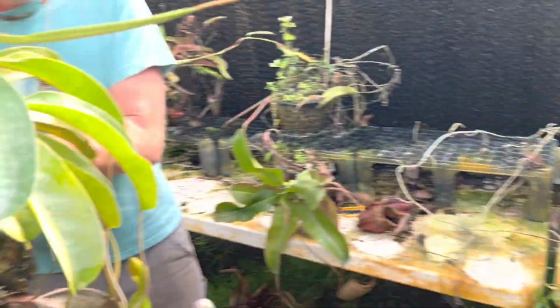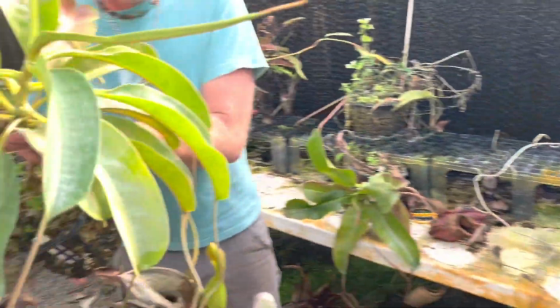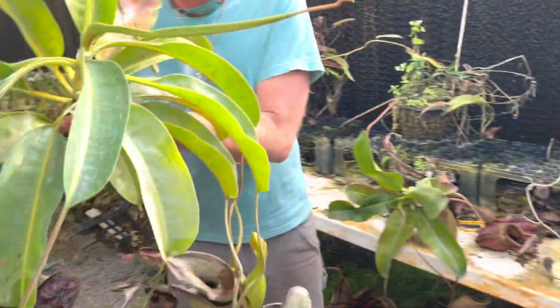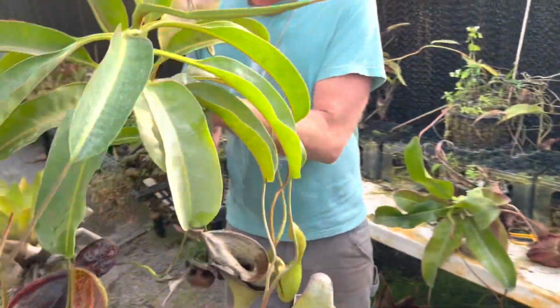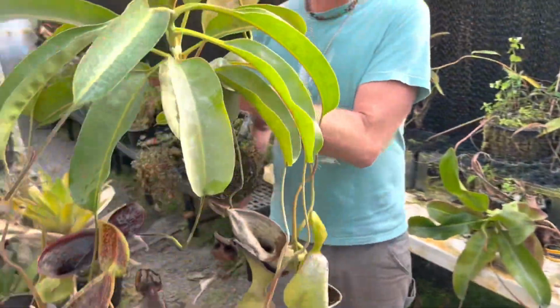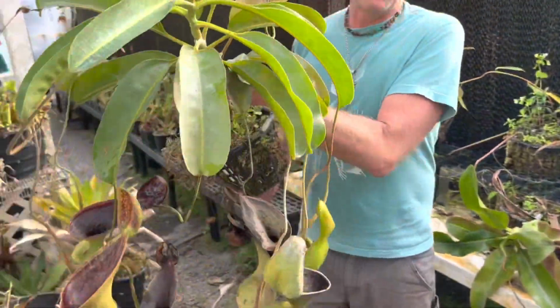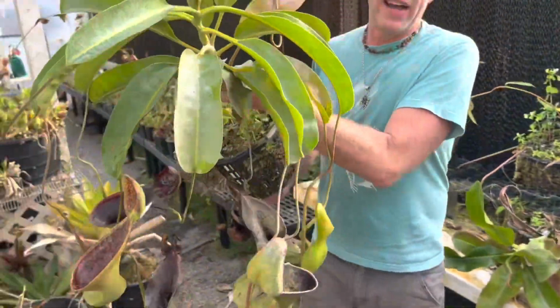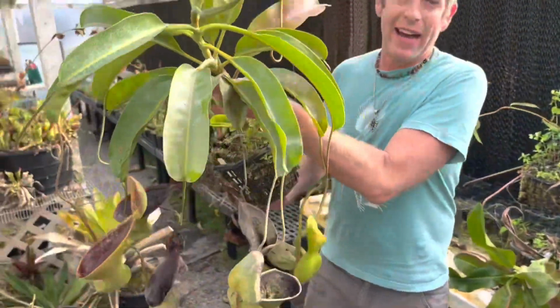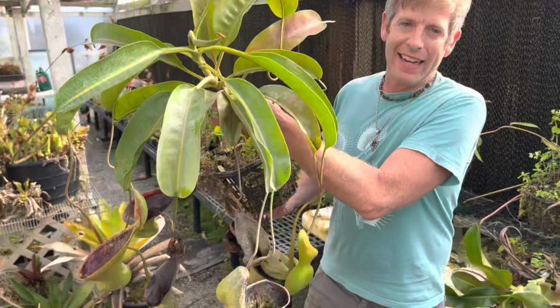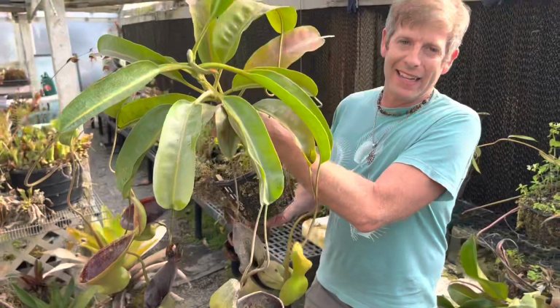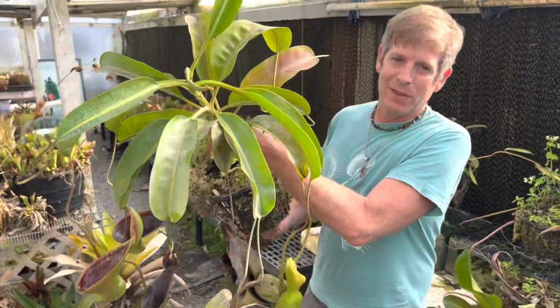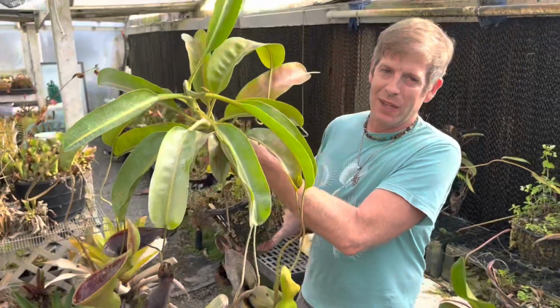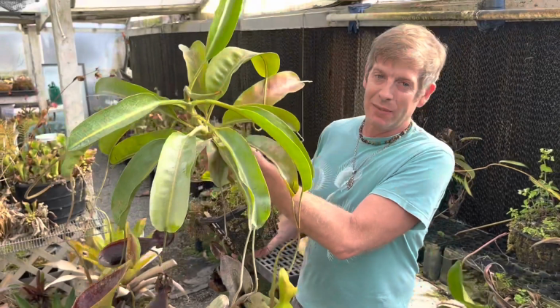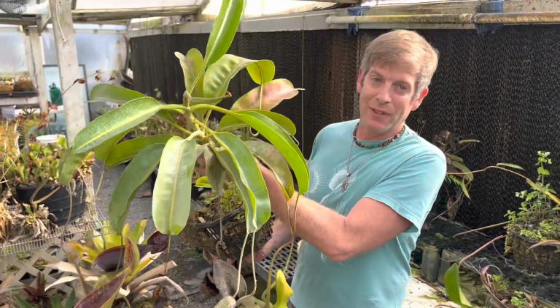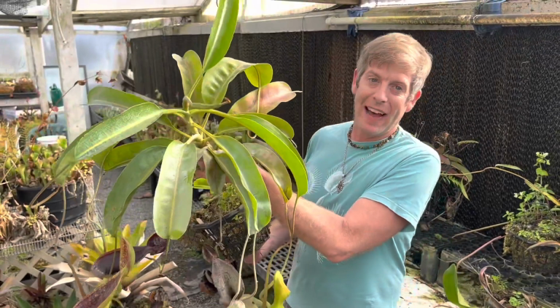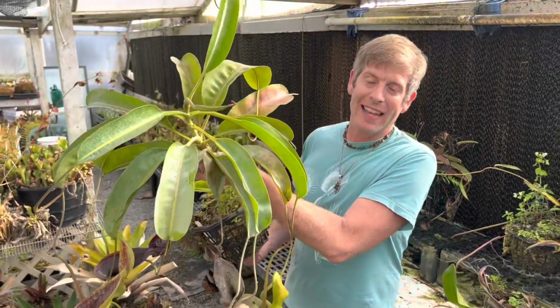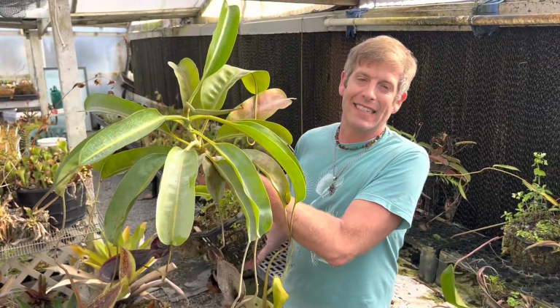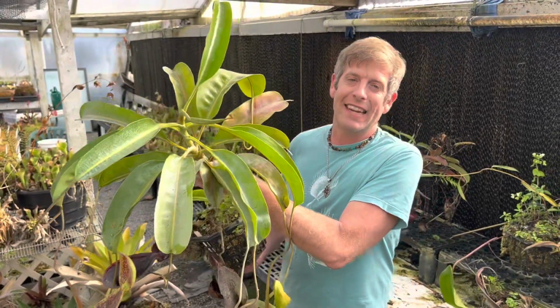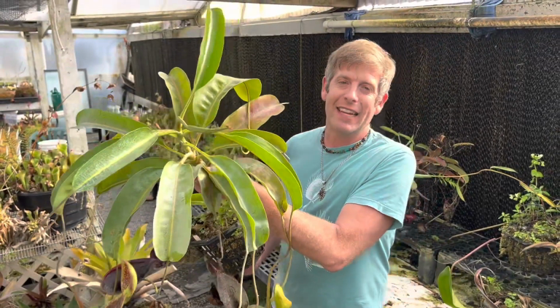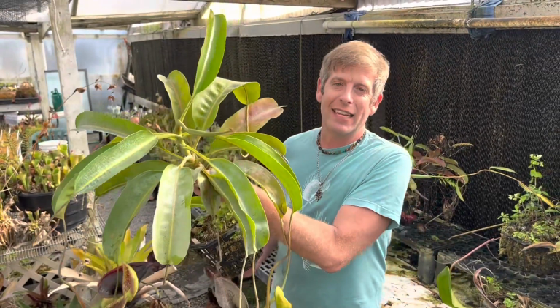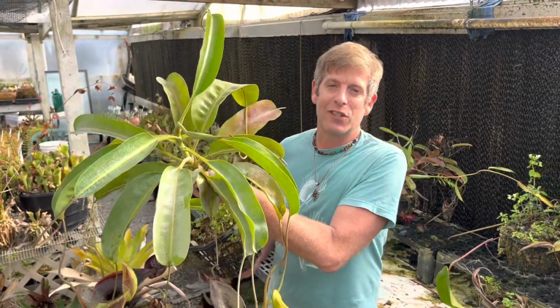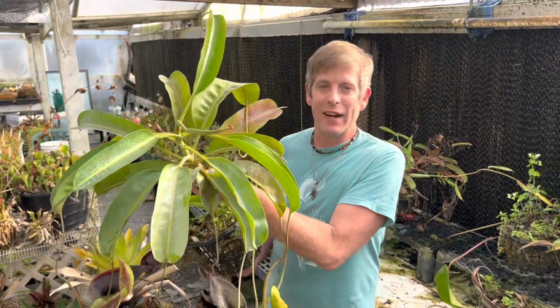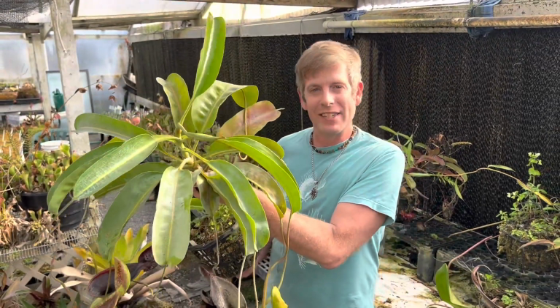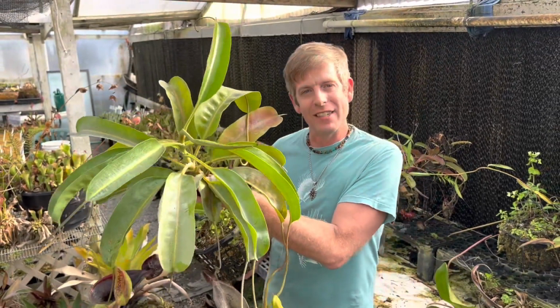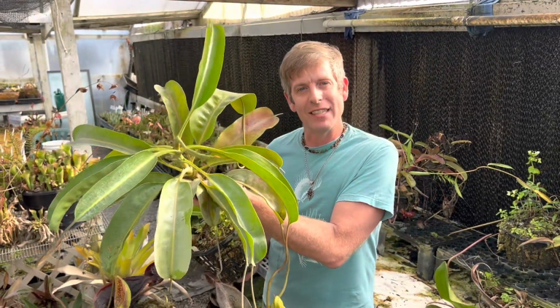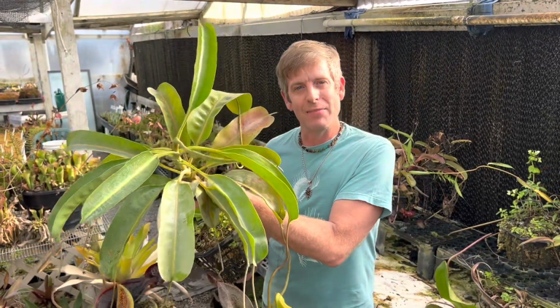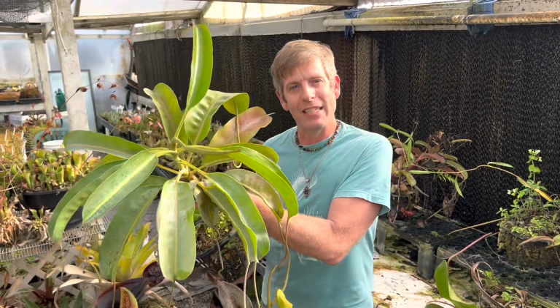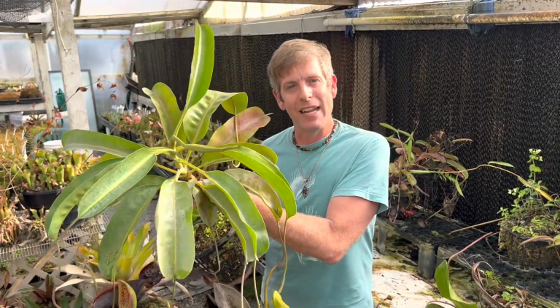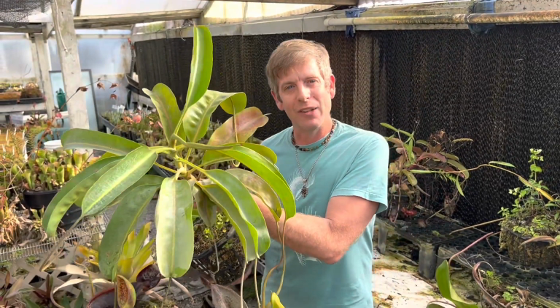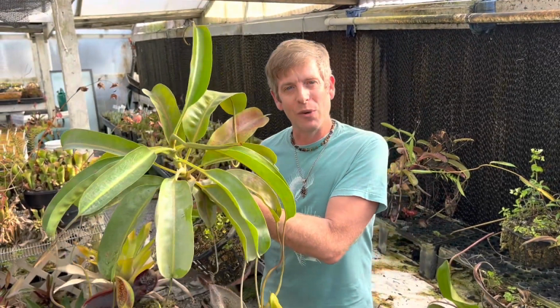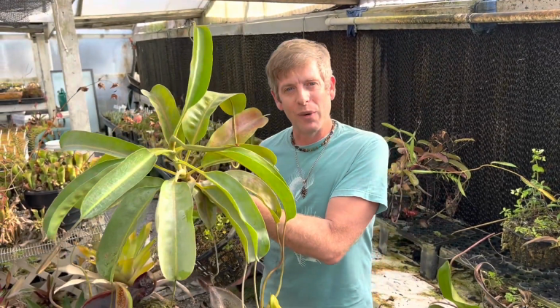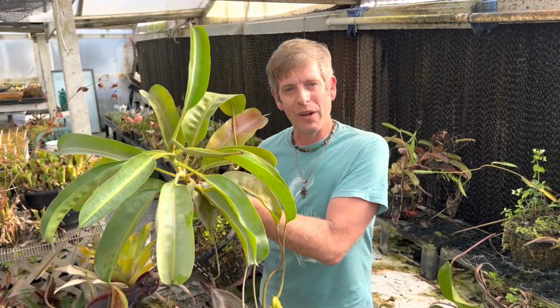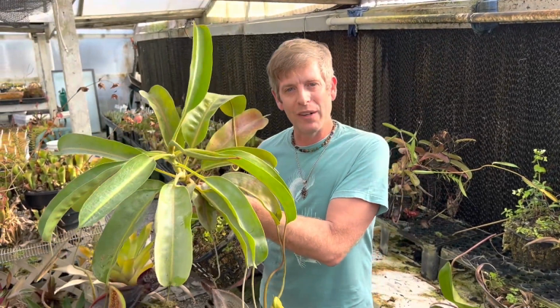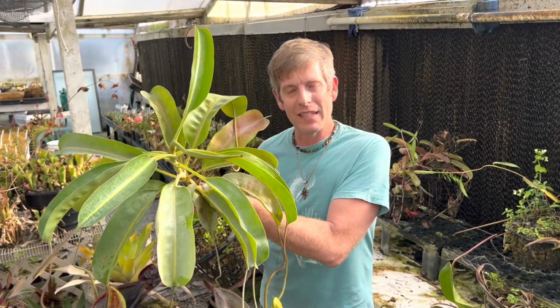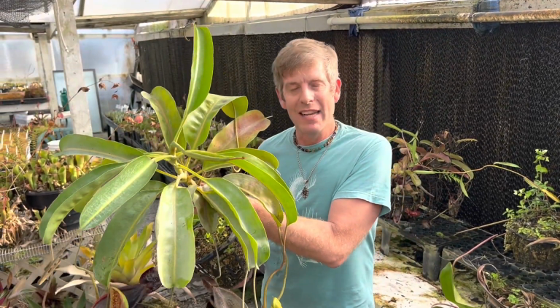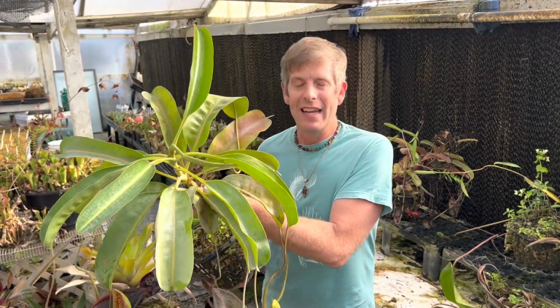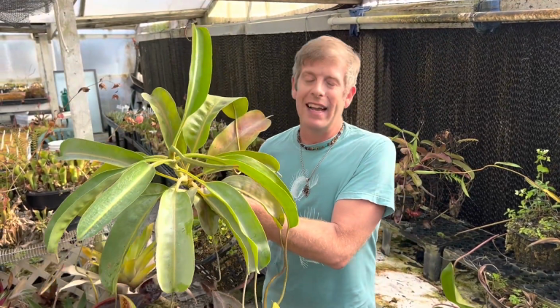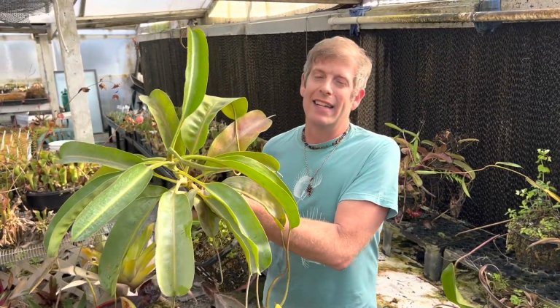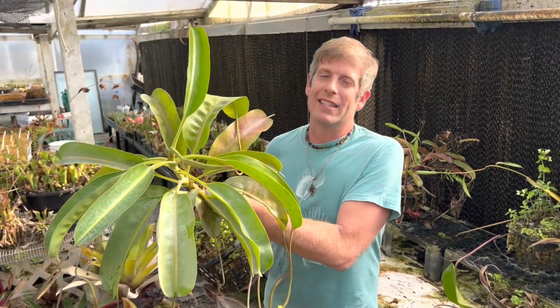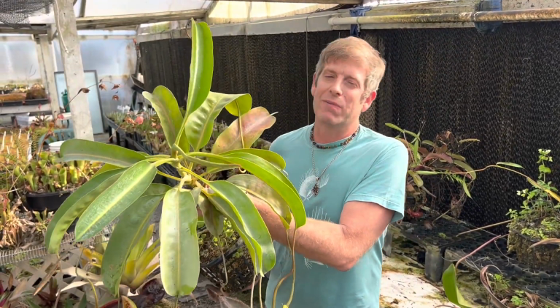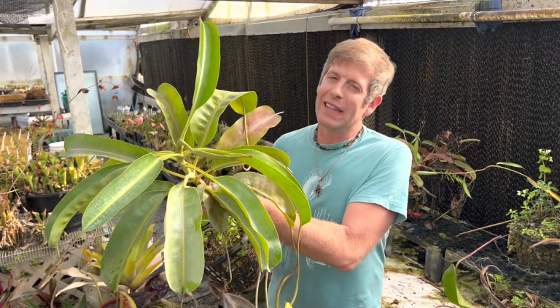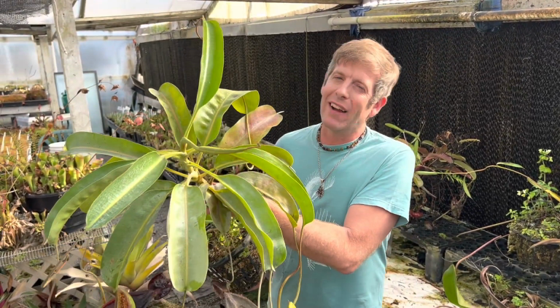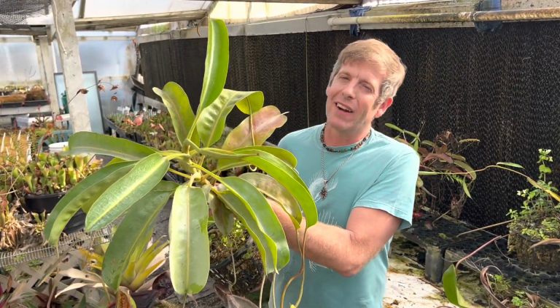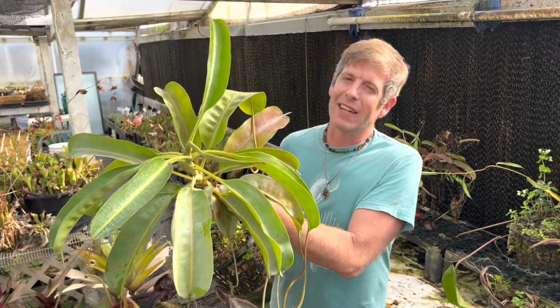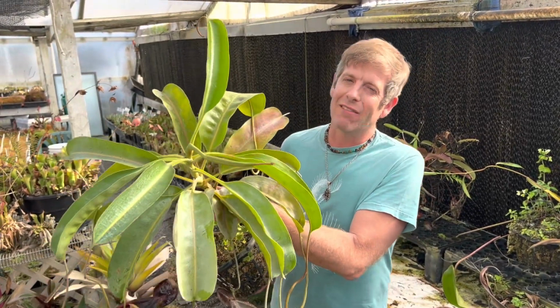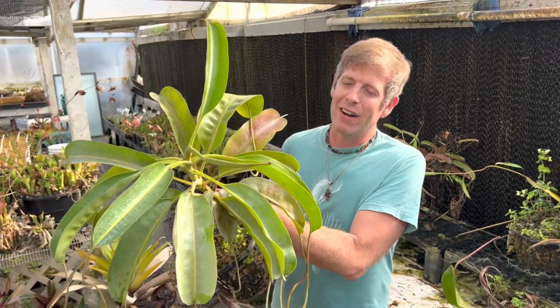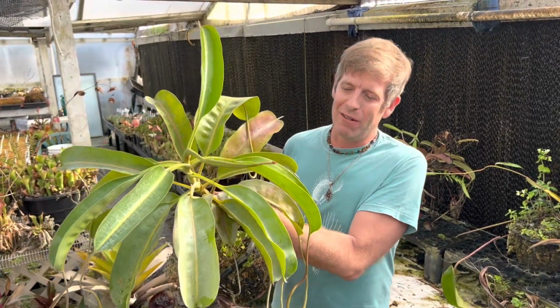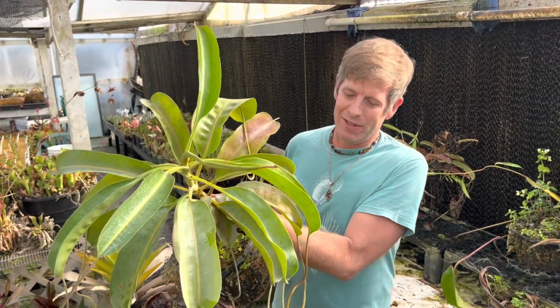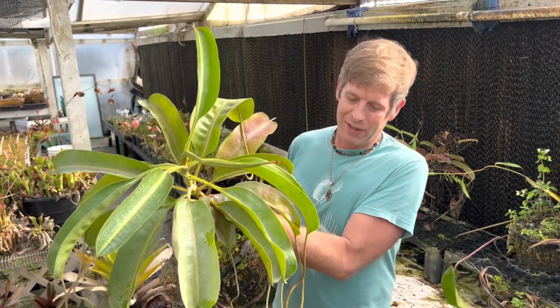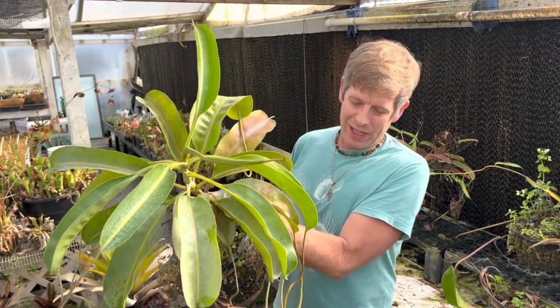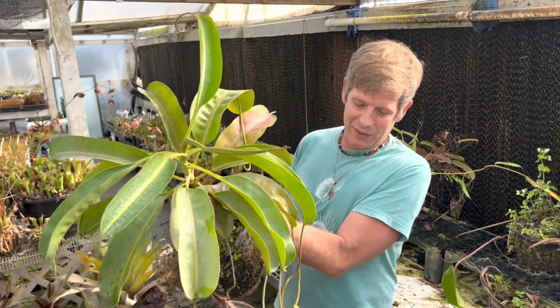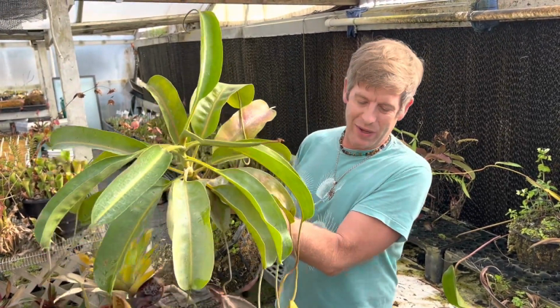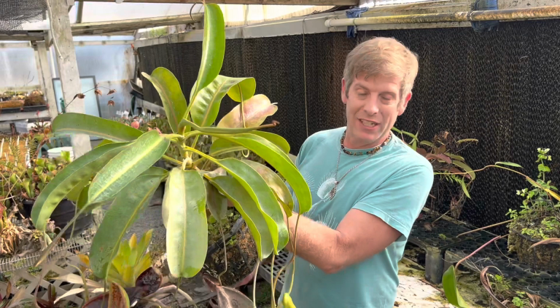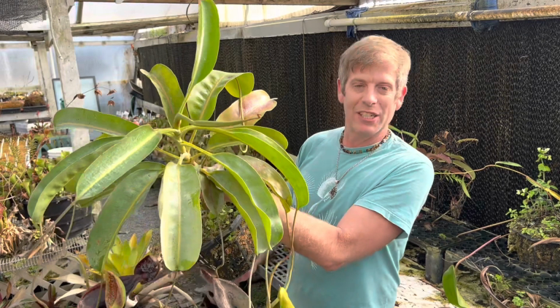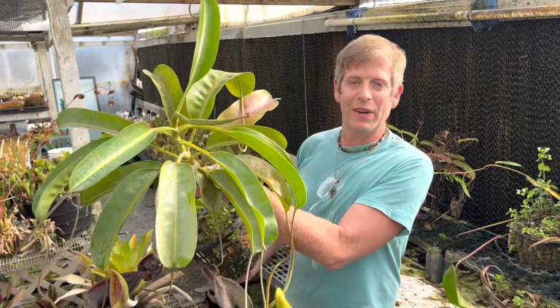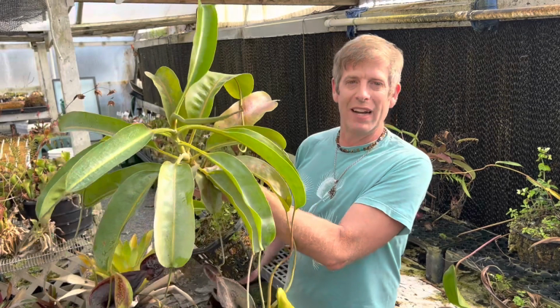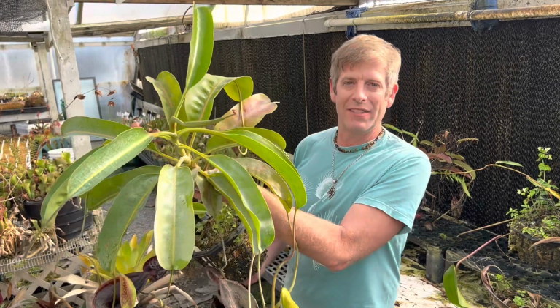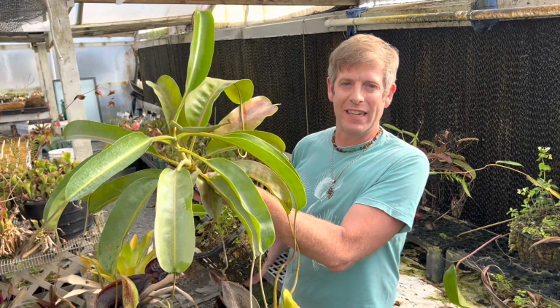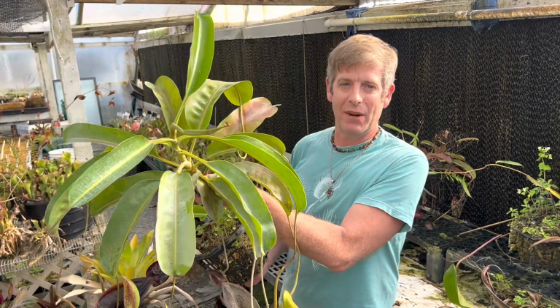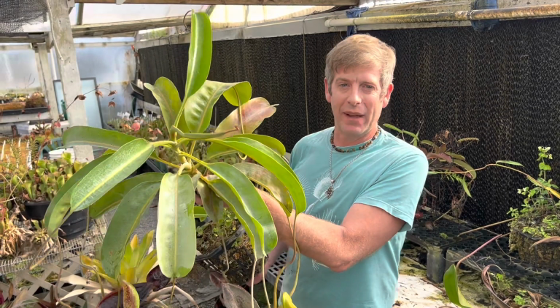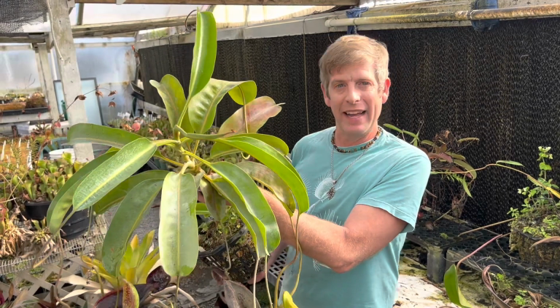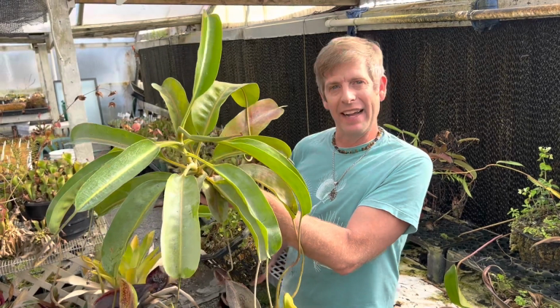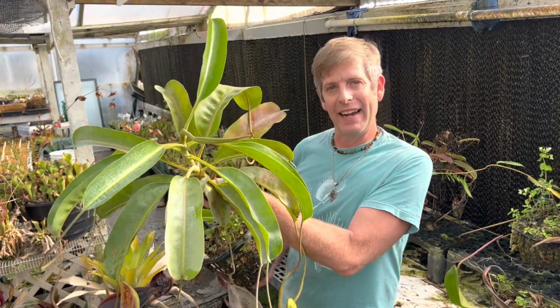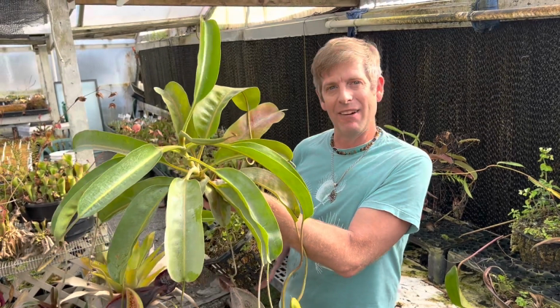Nepenthes lowii is one of the most fascinating treasures in the botanical world, and it's really hard to grow, so I just wanted to show it off today while I had it out.